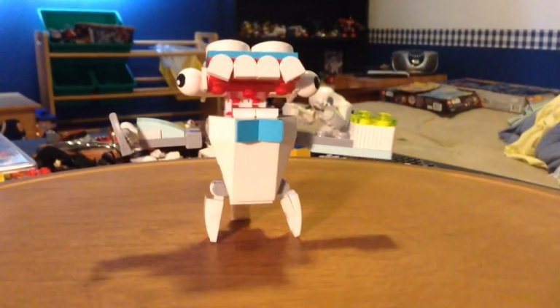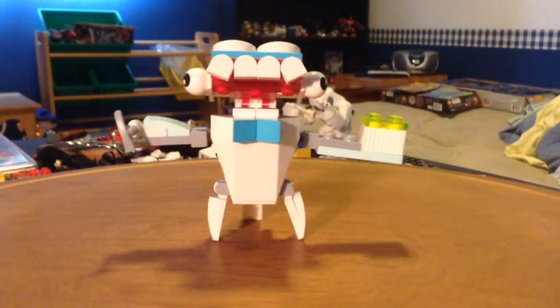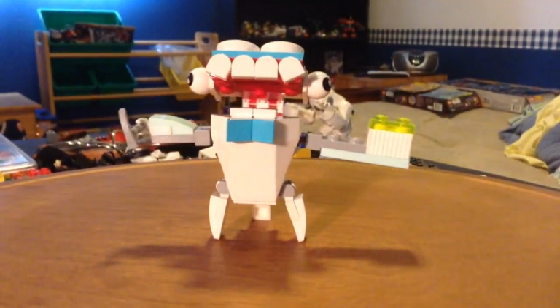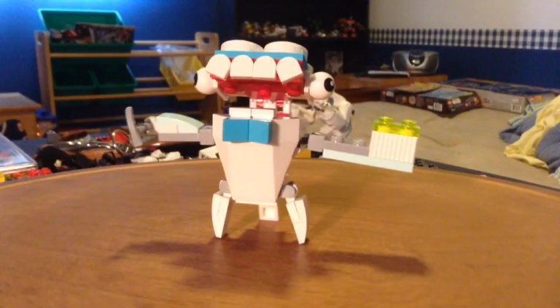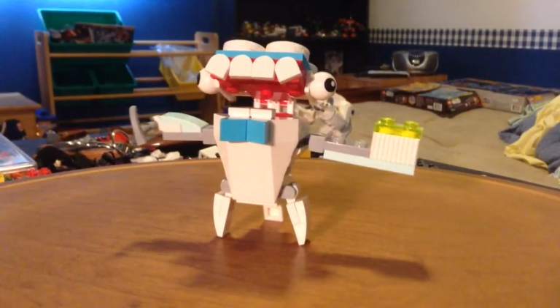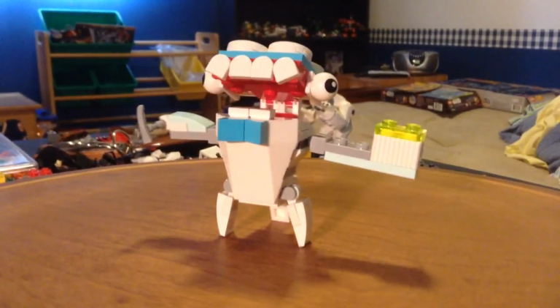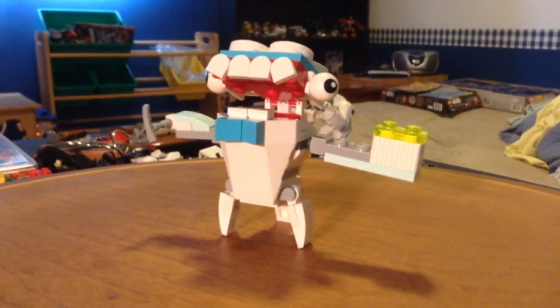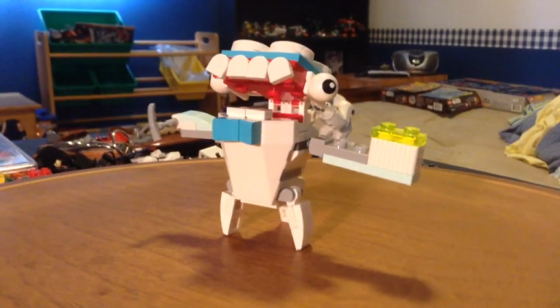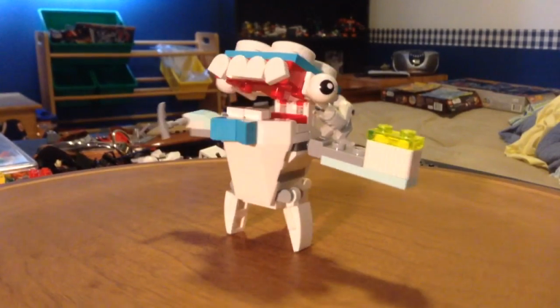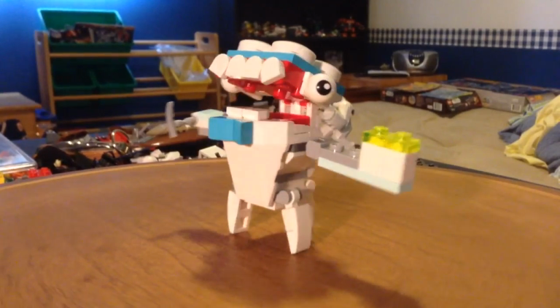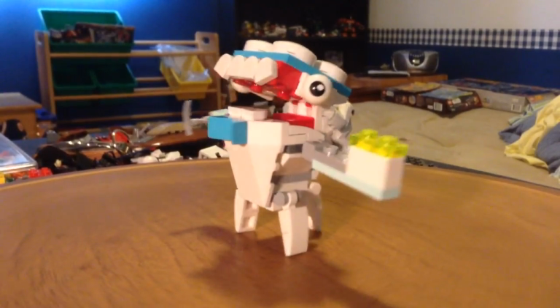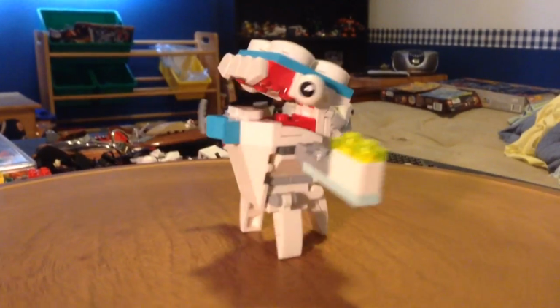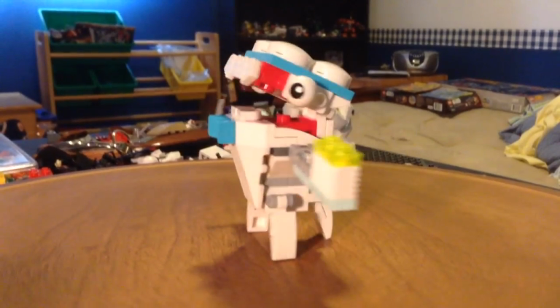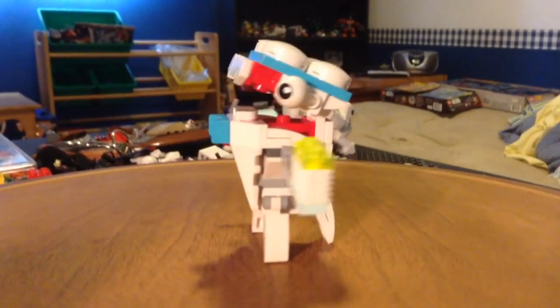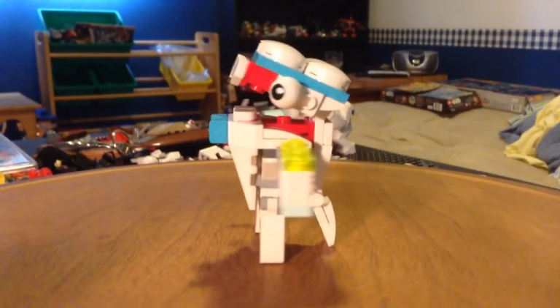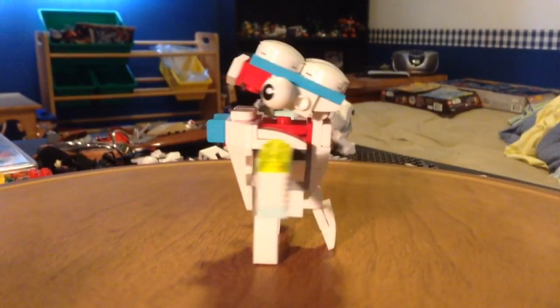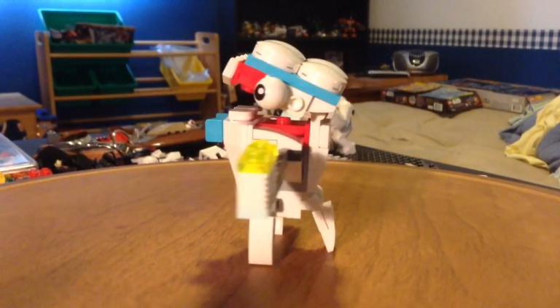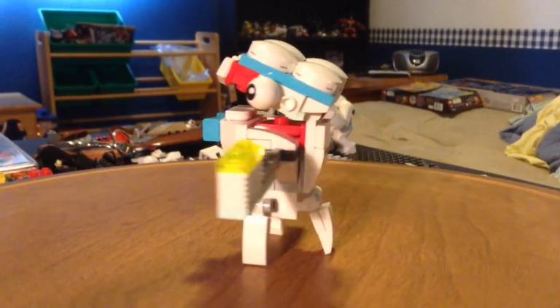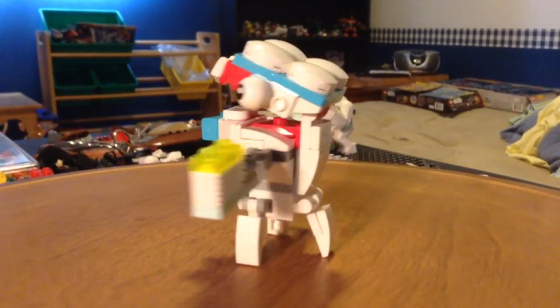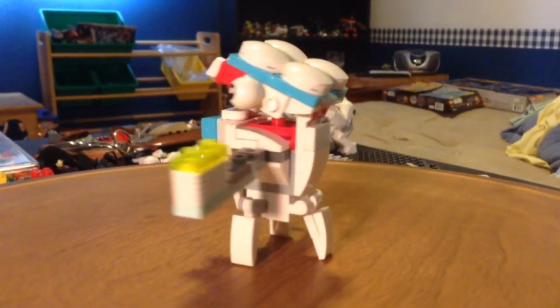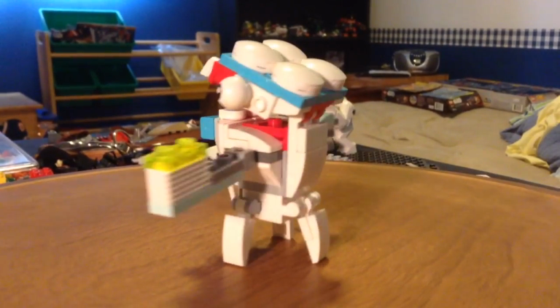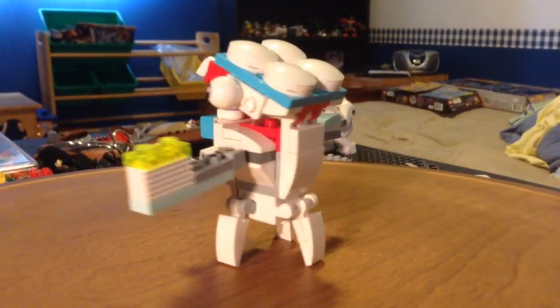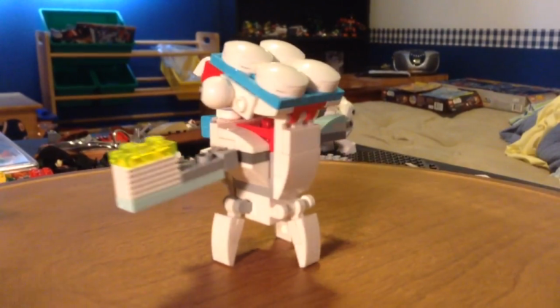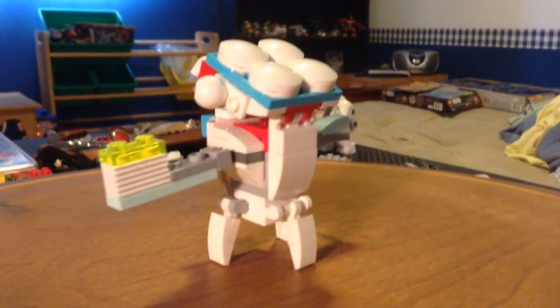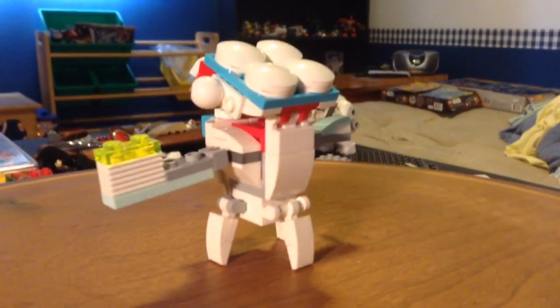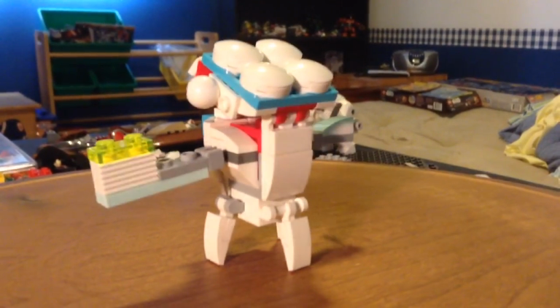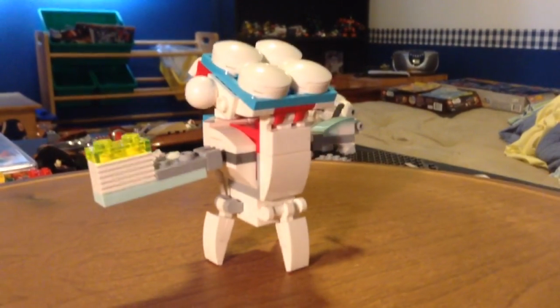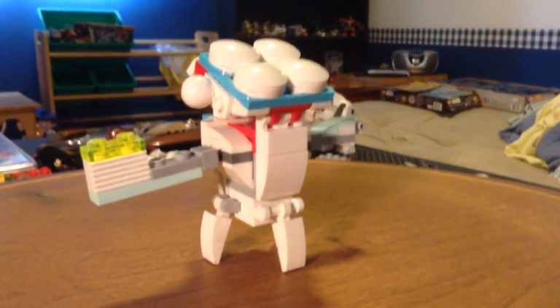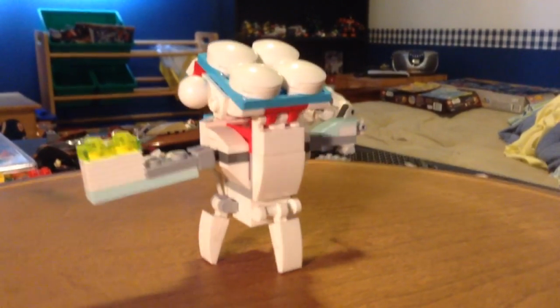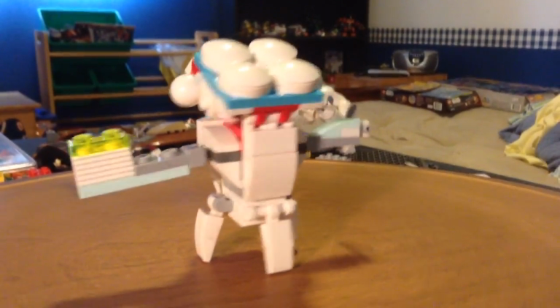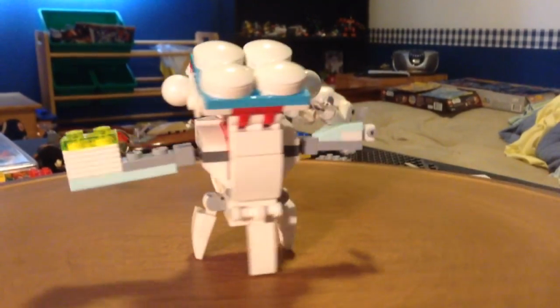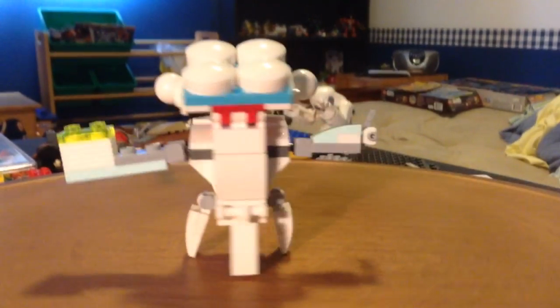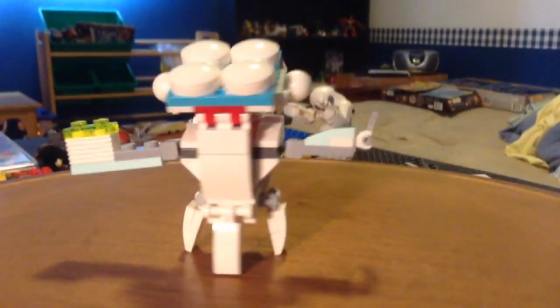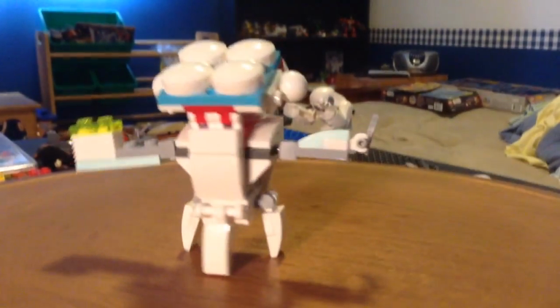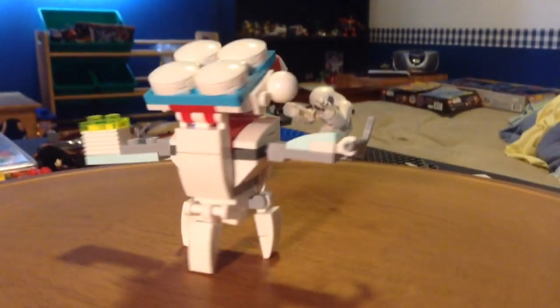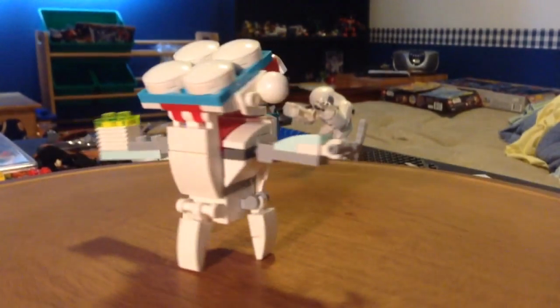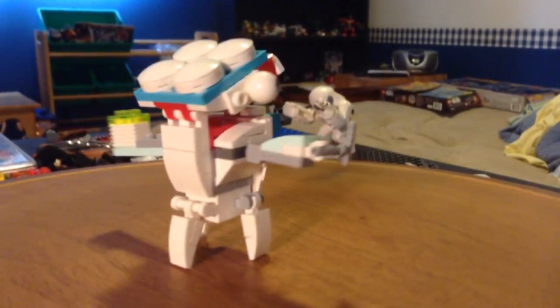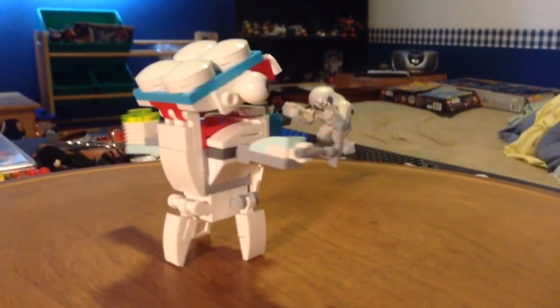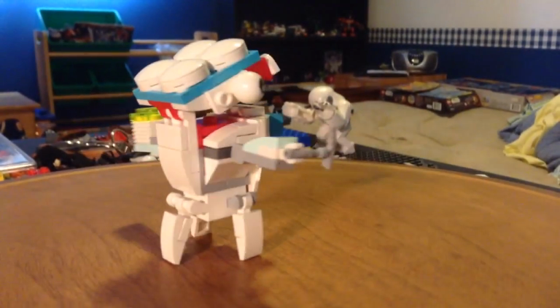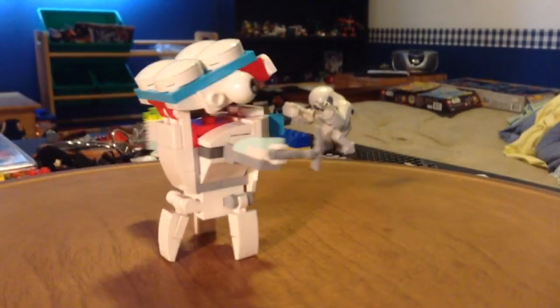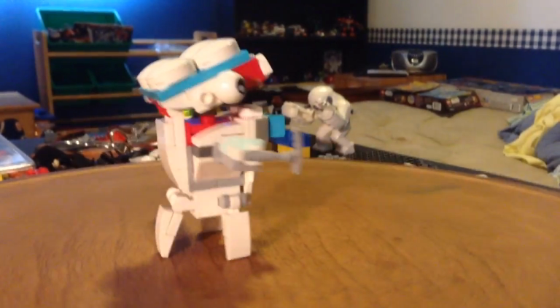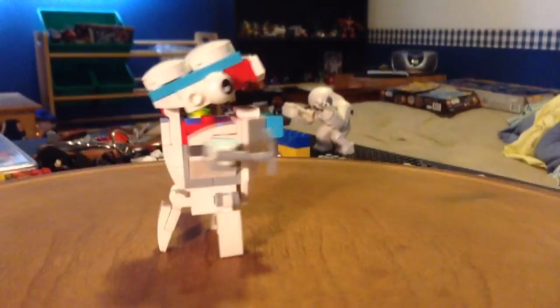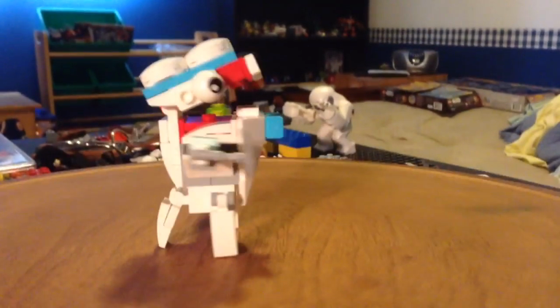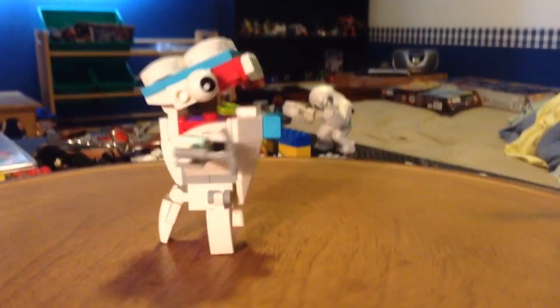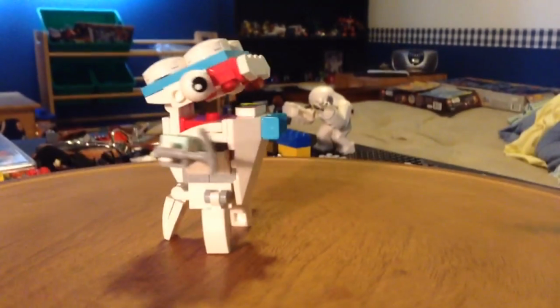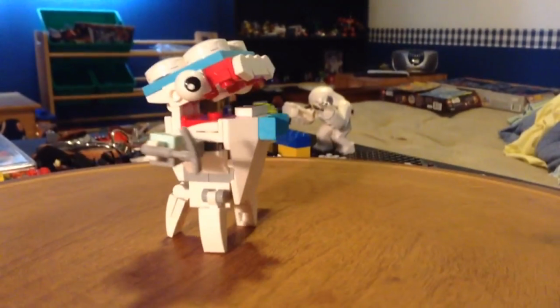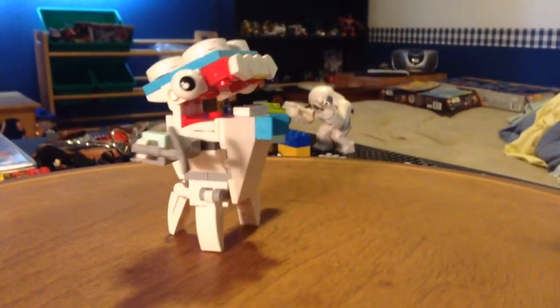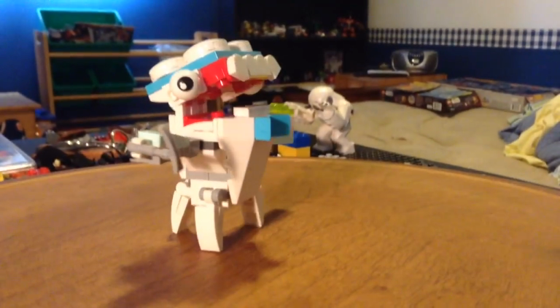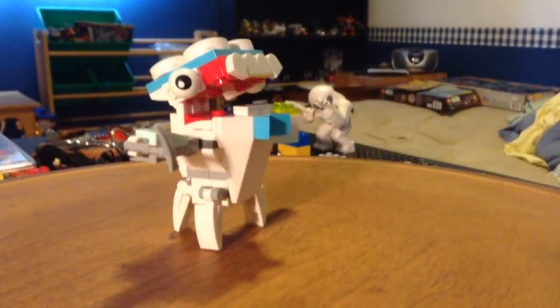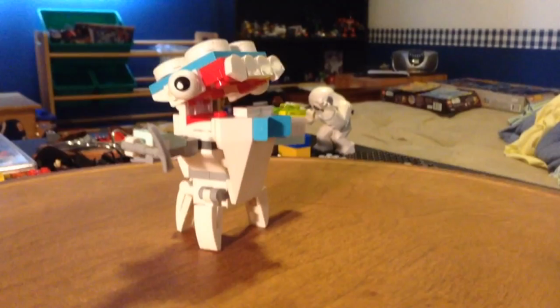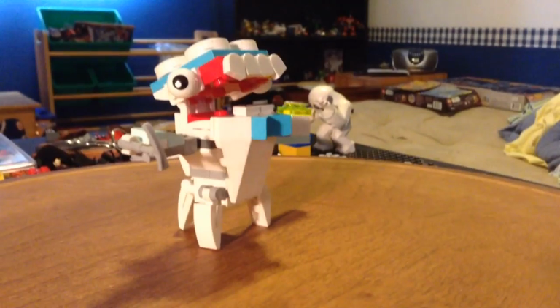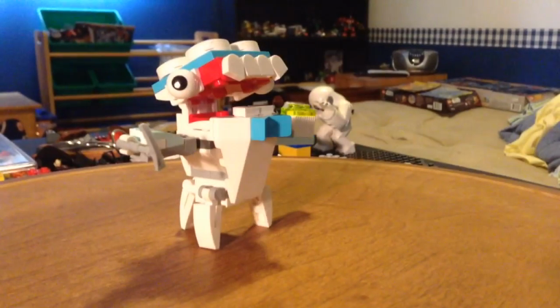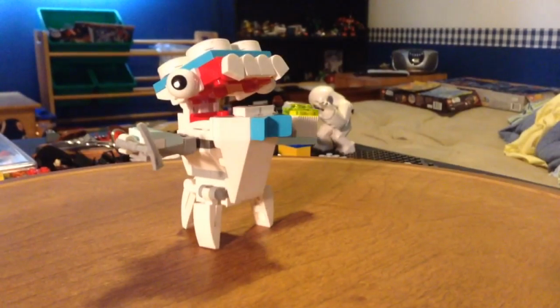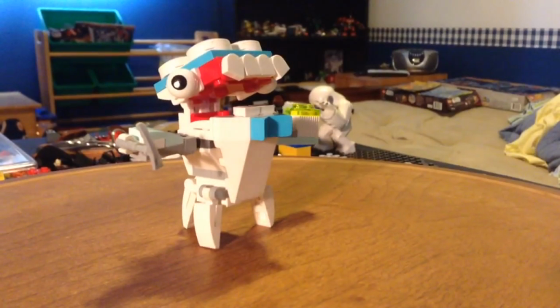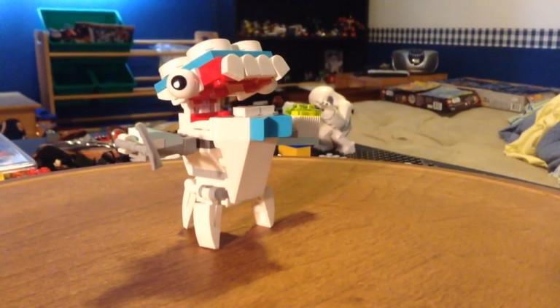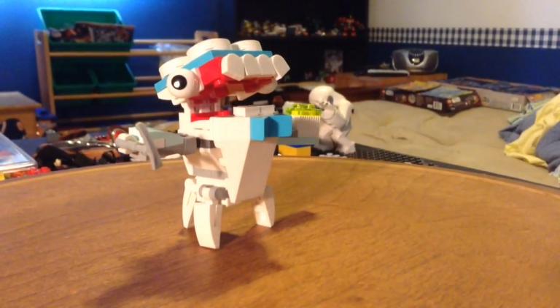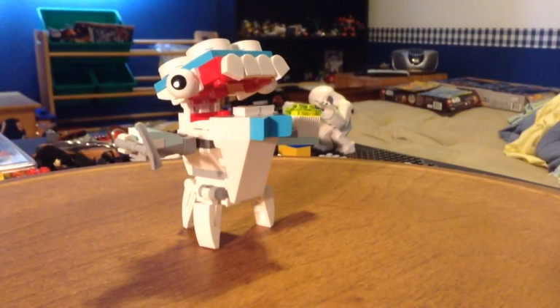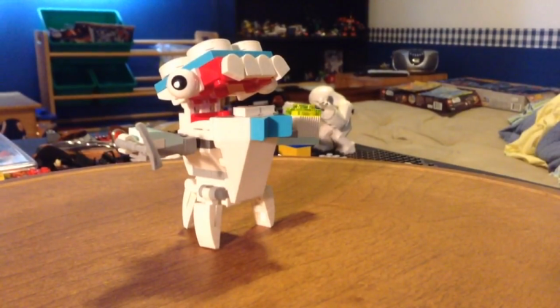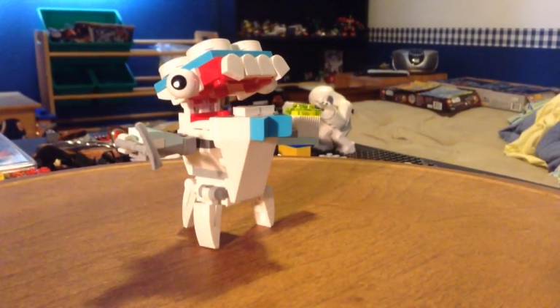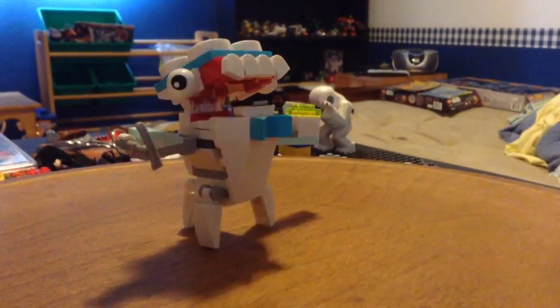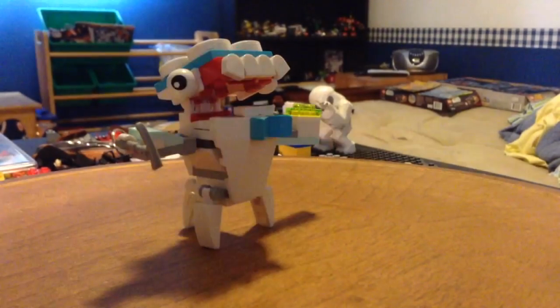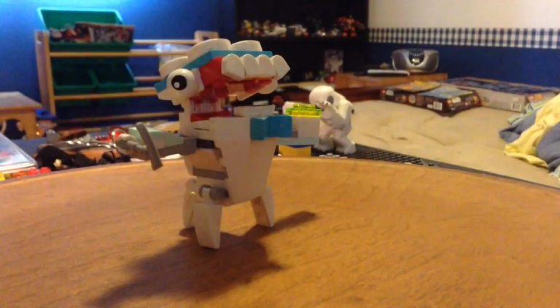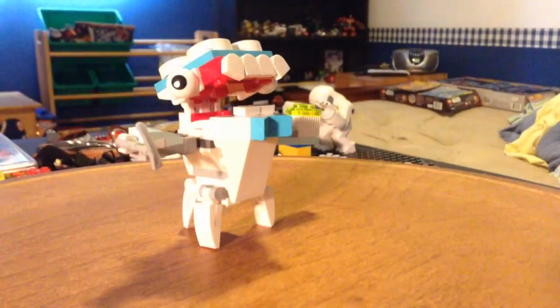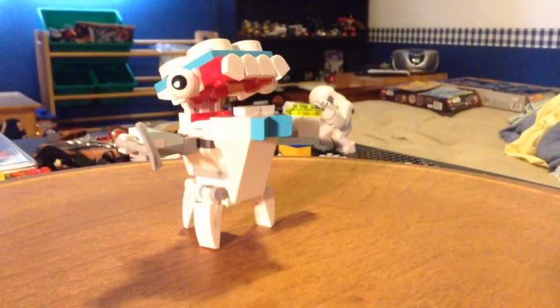So we got Tooth here from Series 8. This was my most anticipated from Series 8, so it's out.